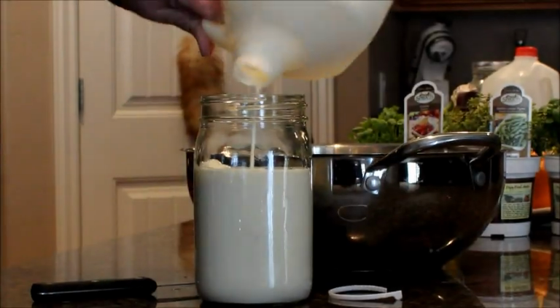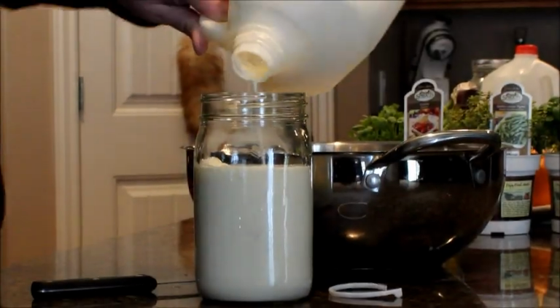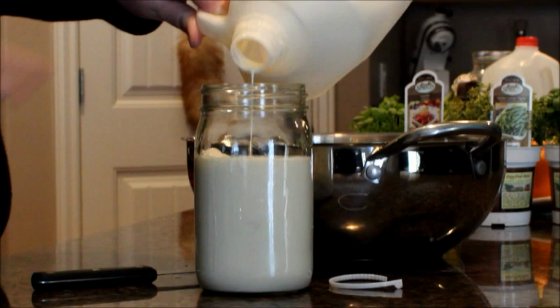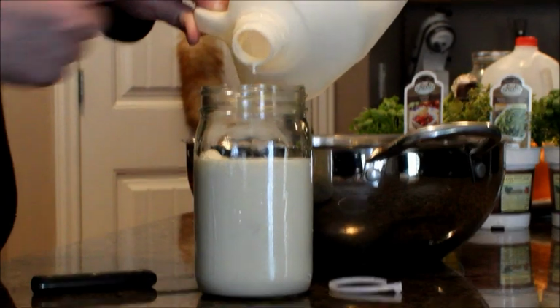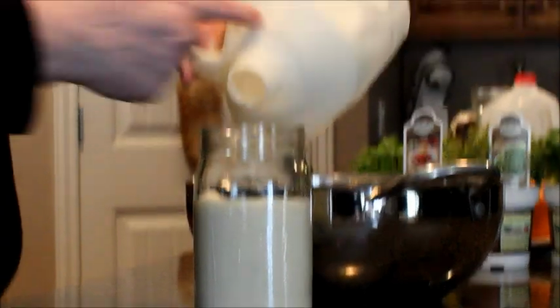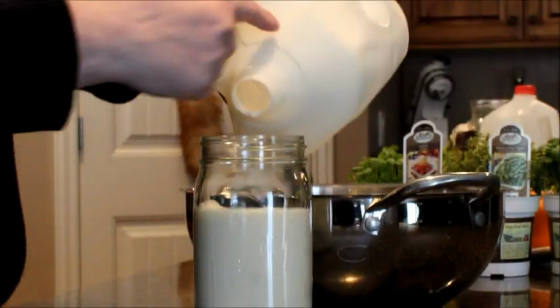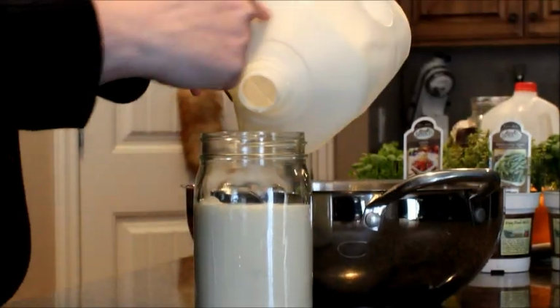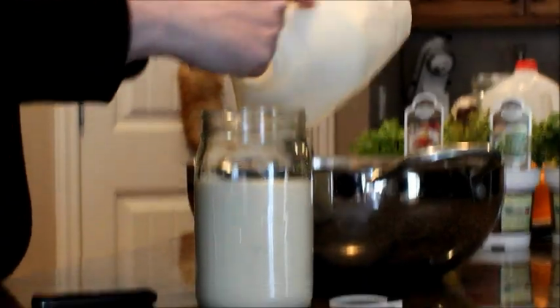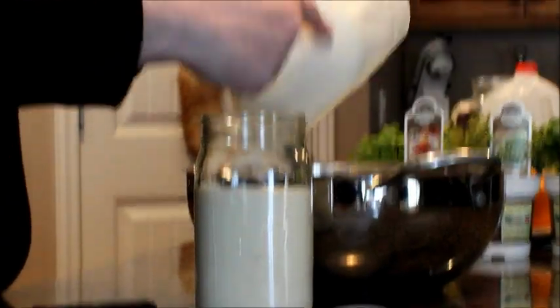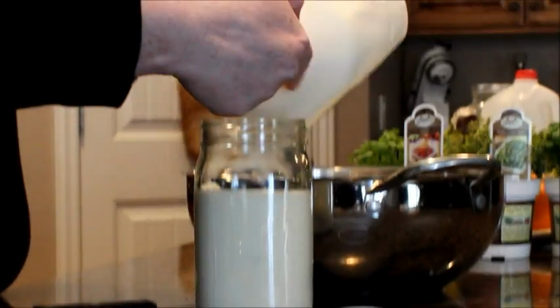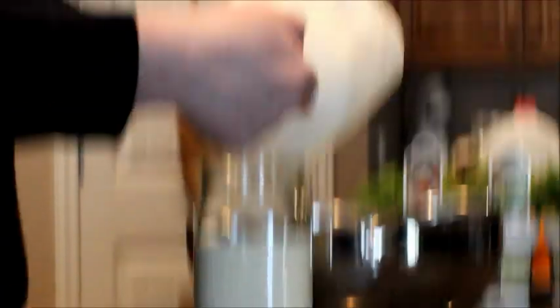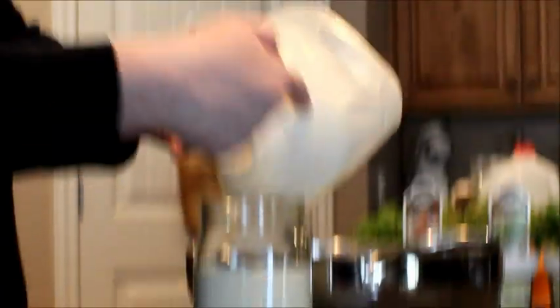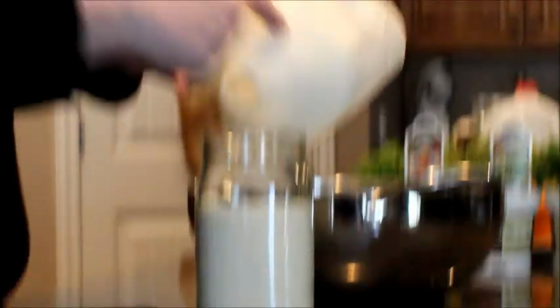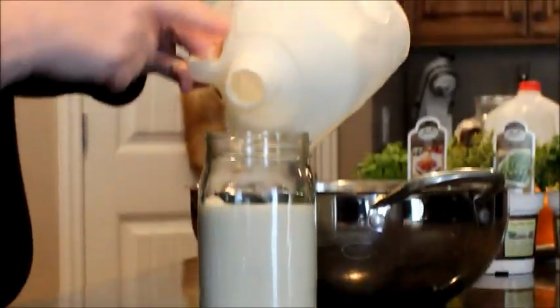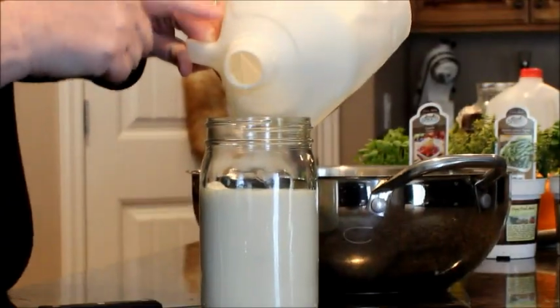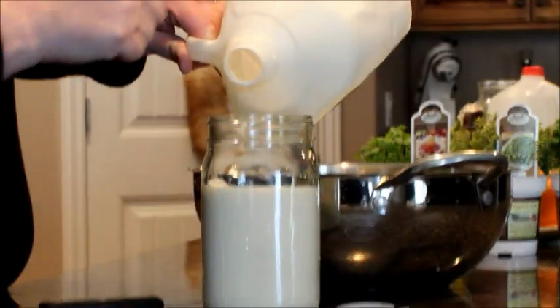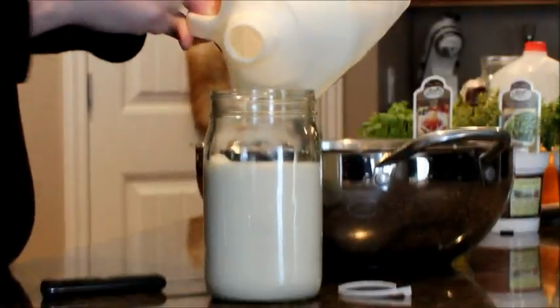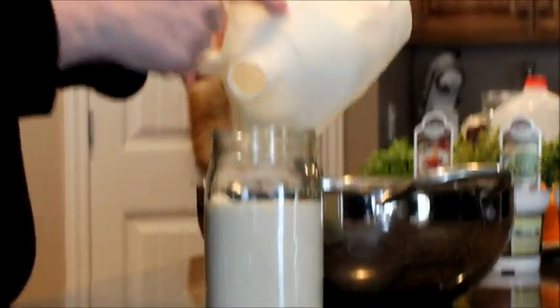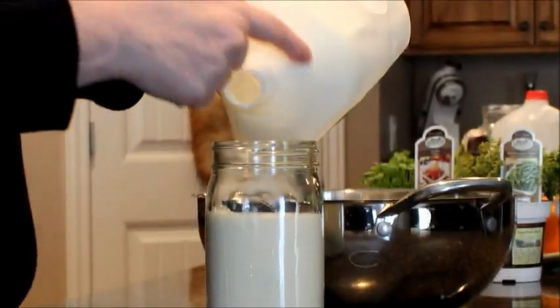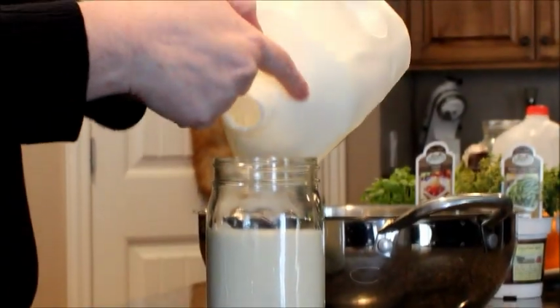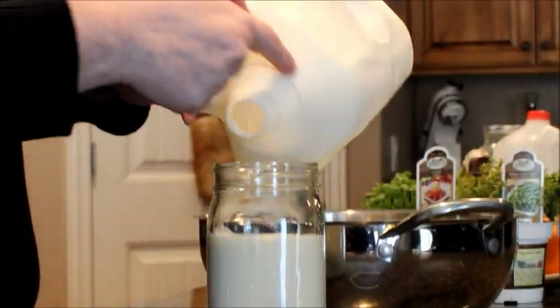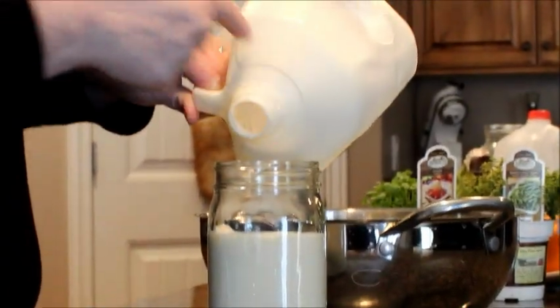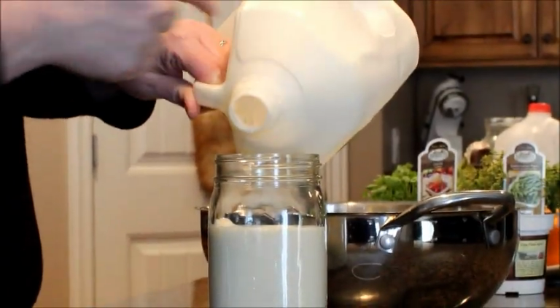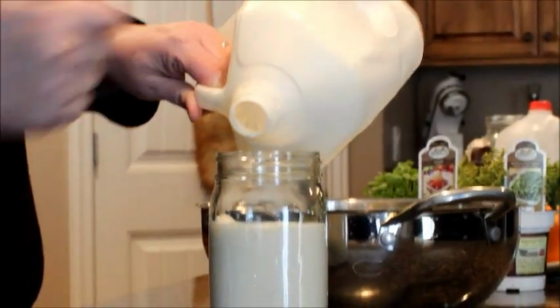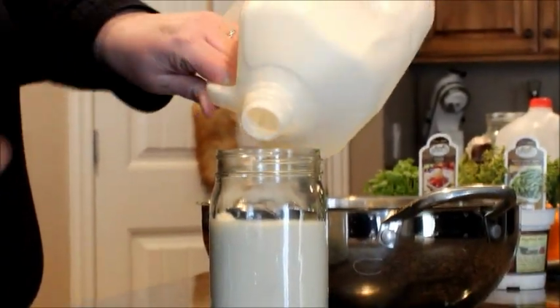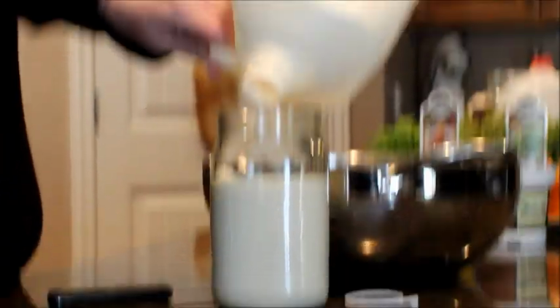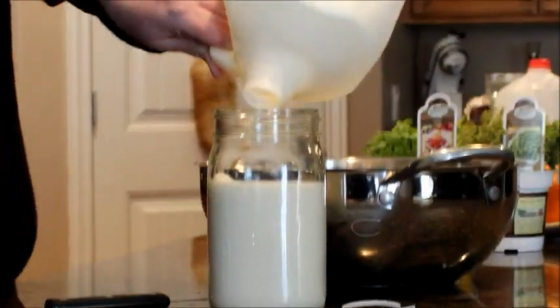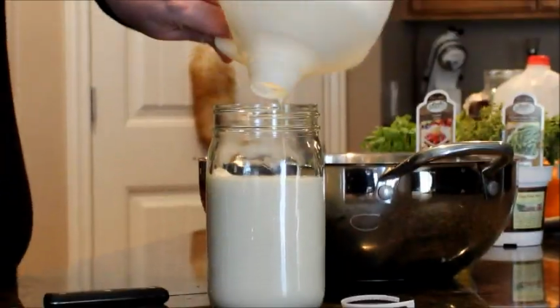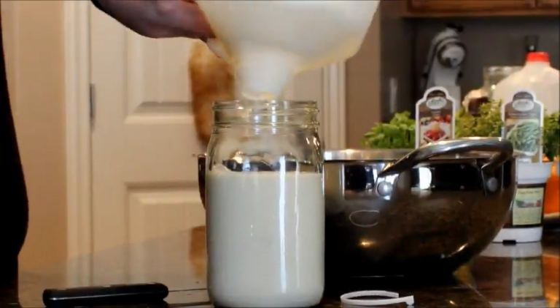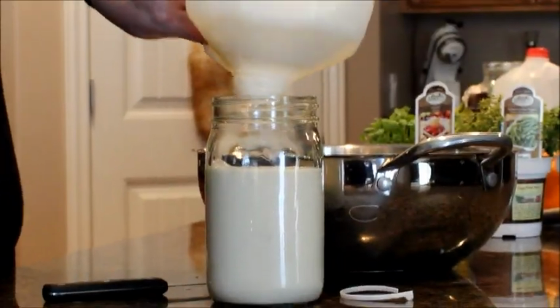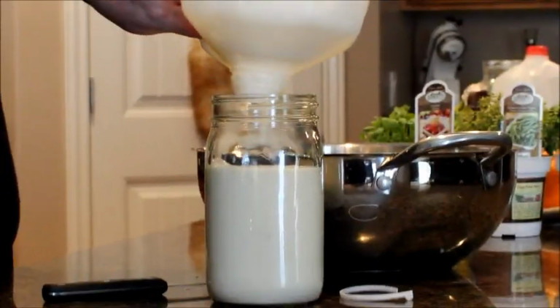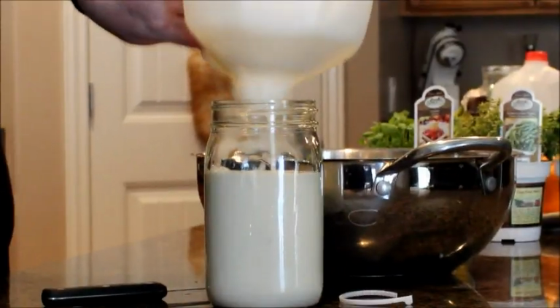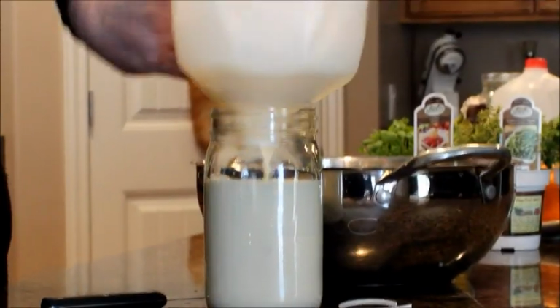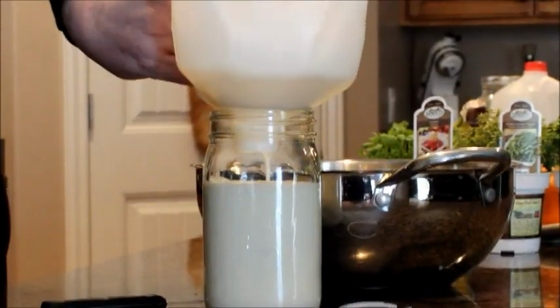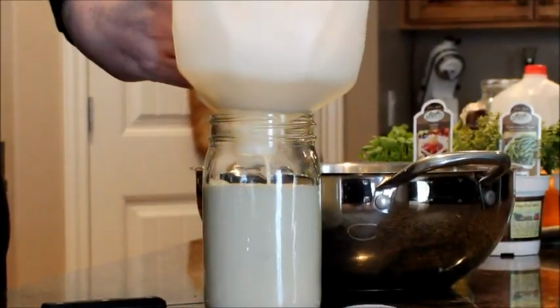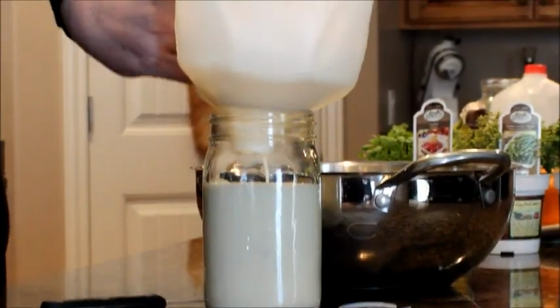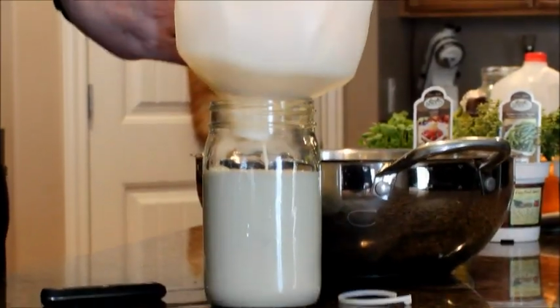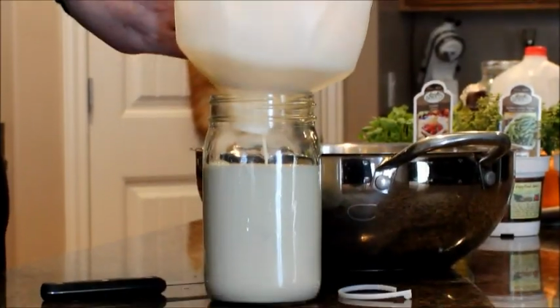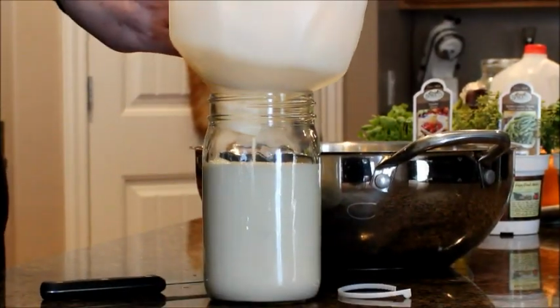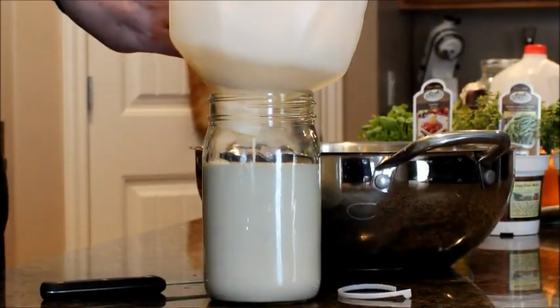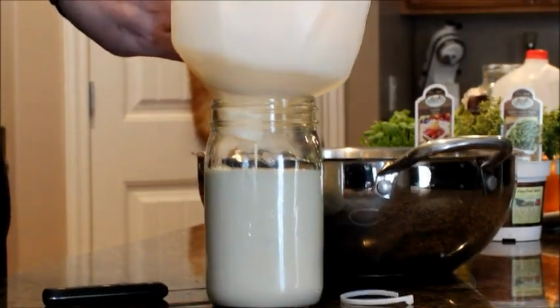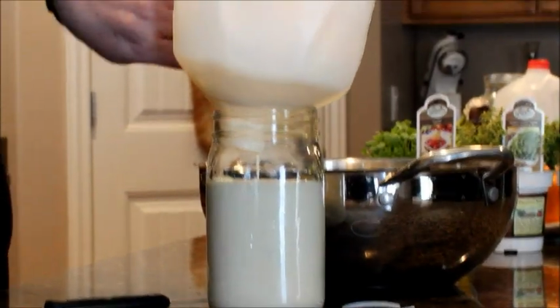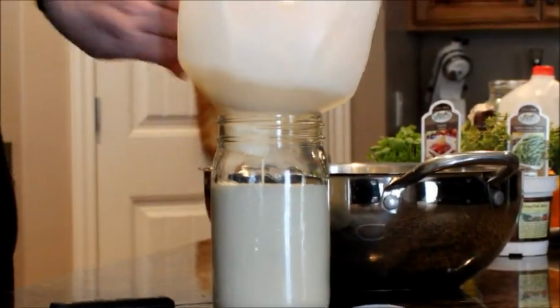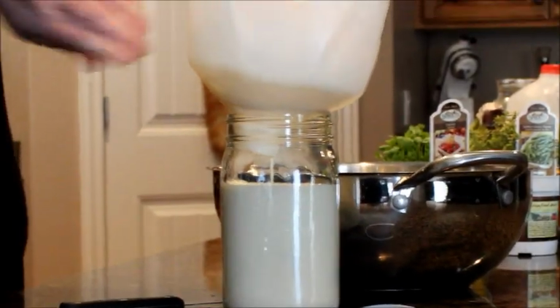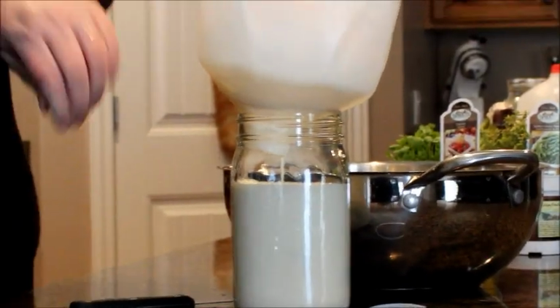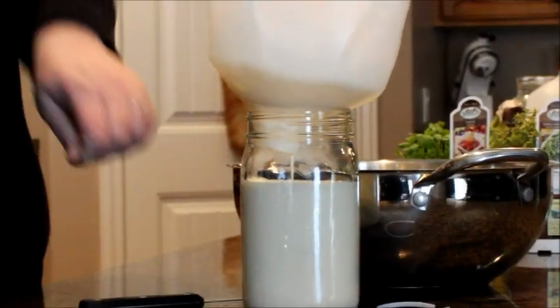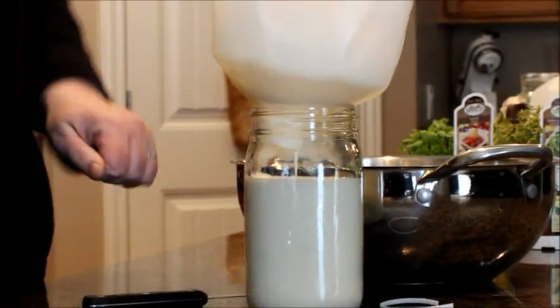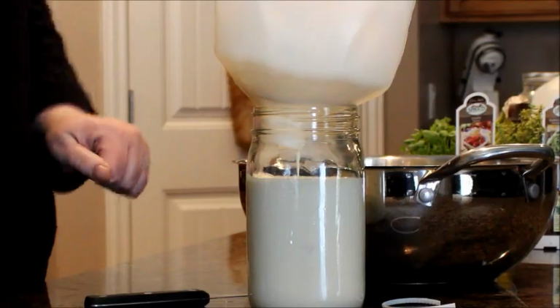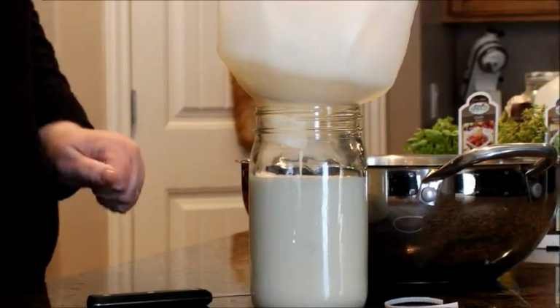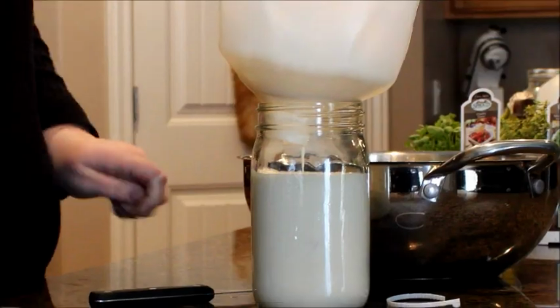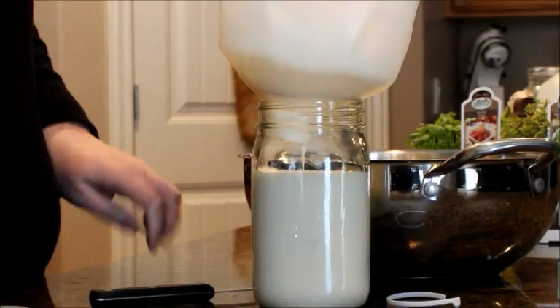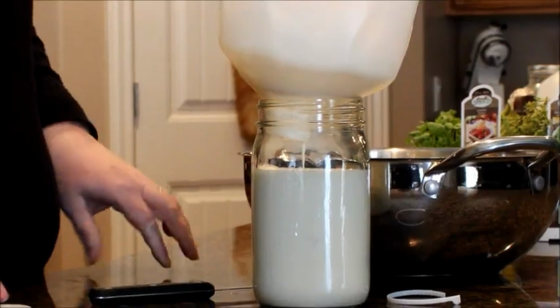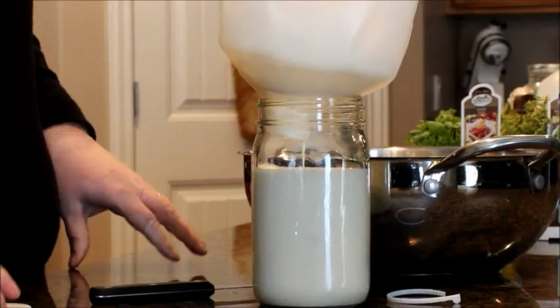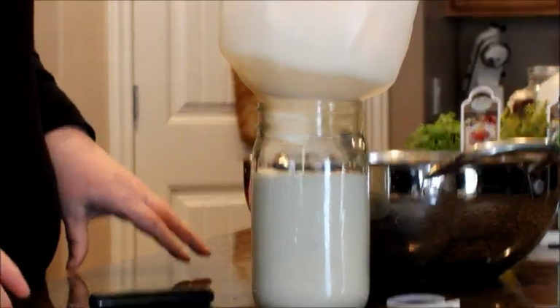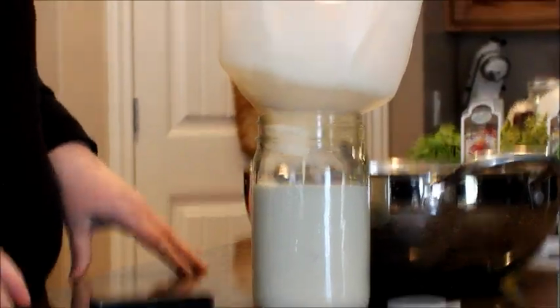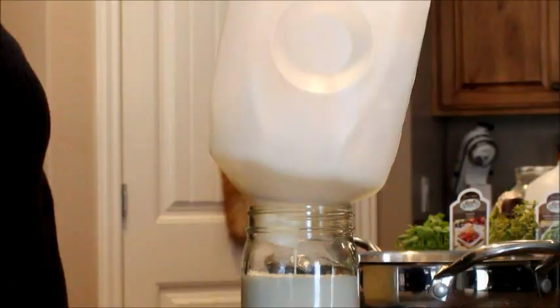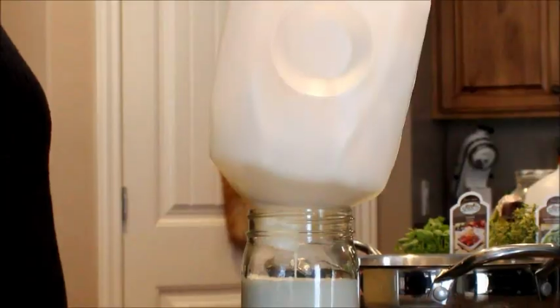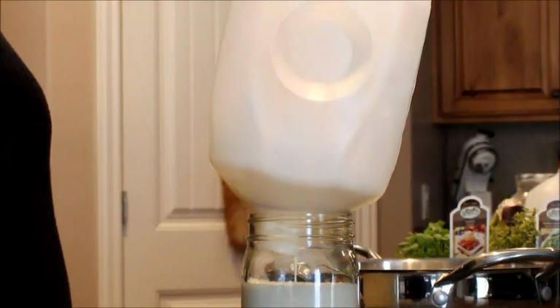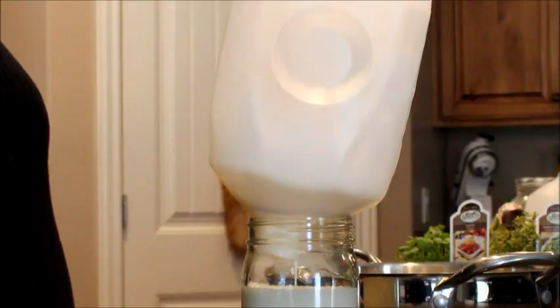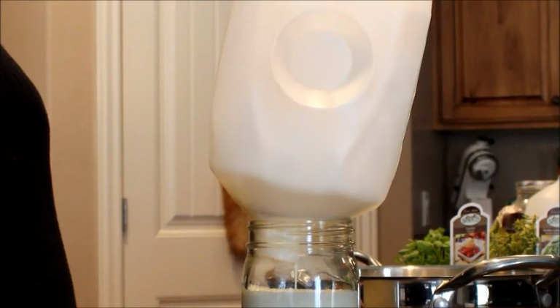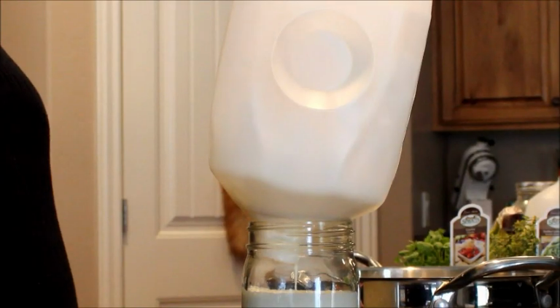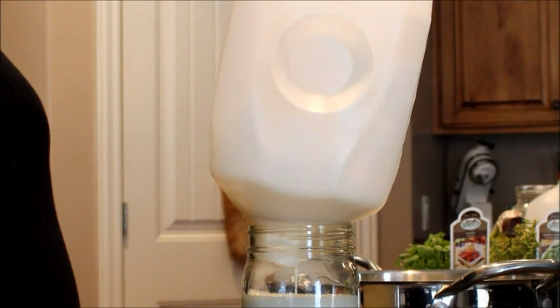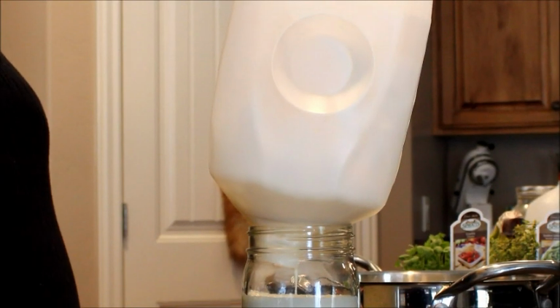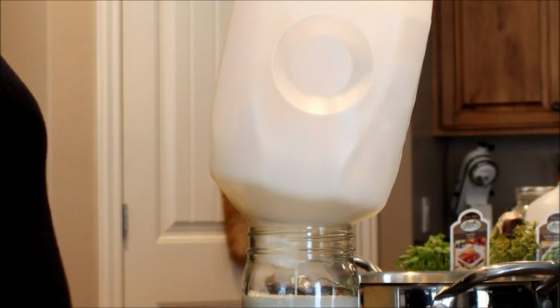Sometimes it settles right around here, the thicker cream, so I'm just going to let that drain for a little while — and that's it.